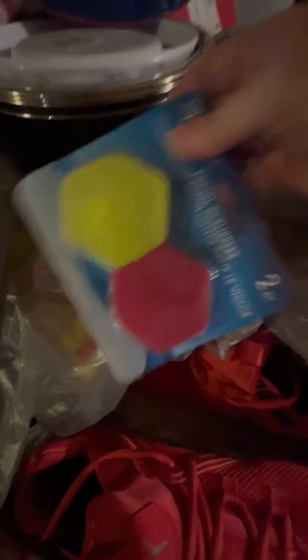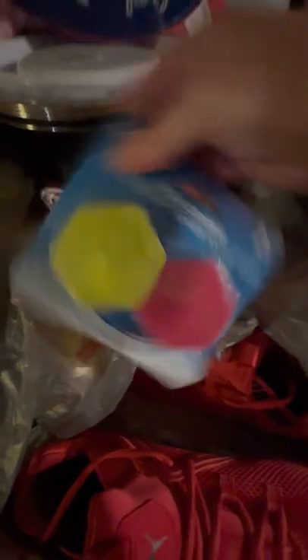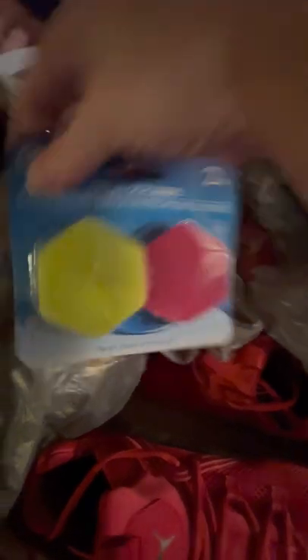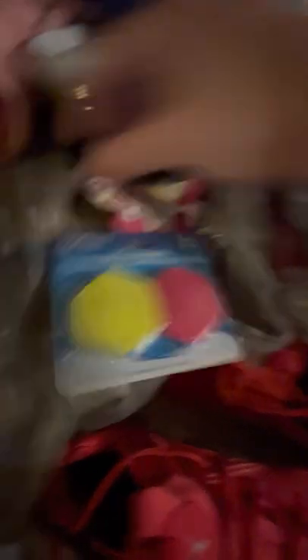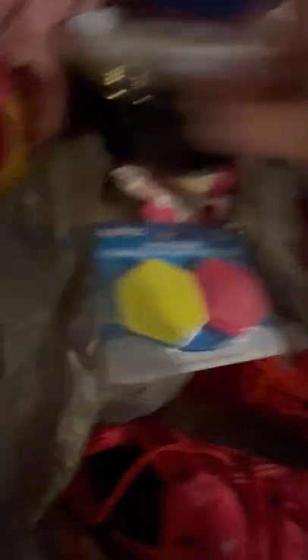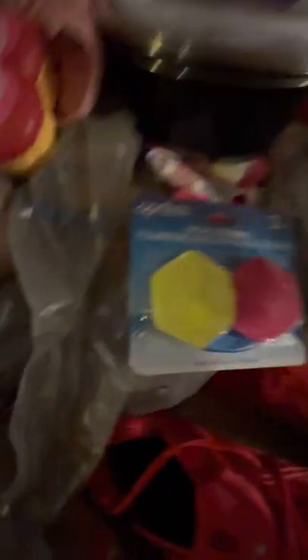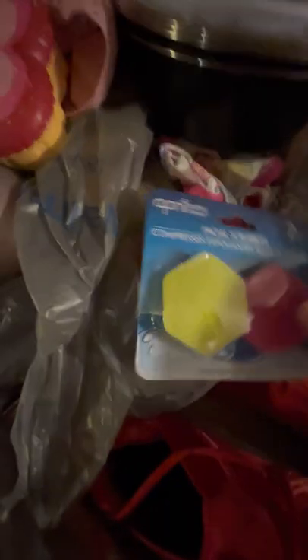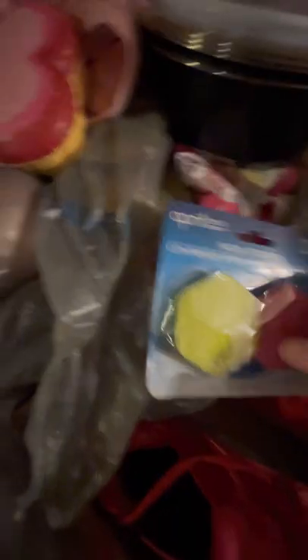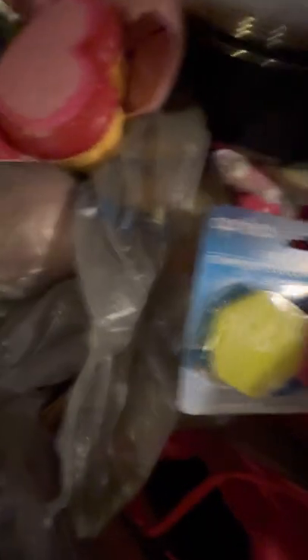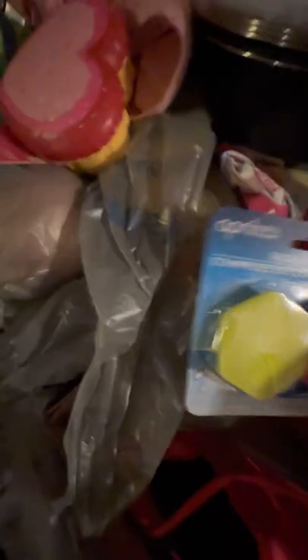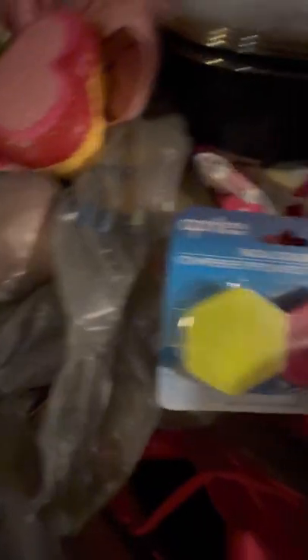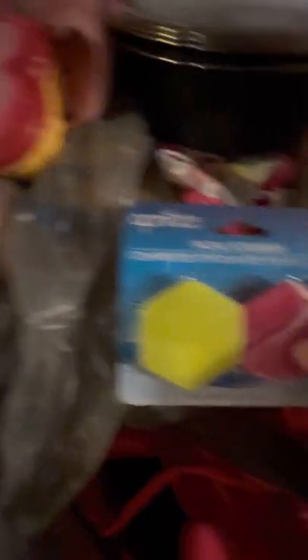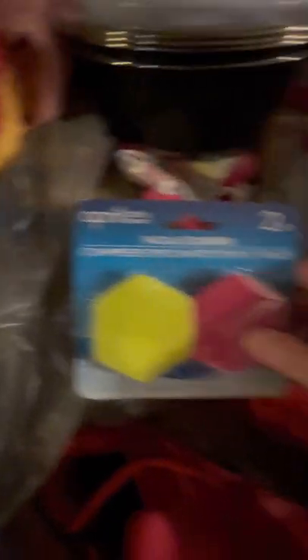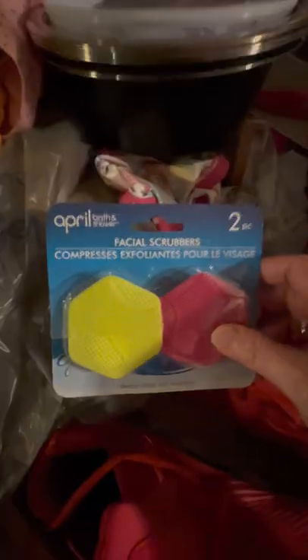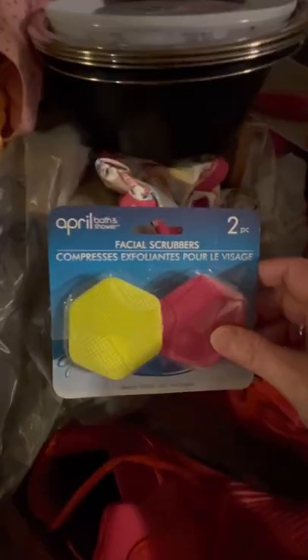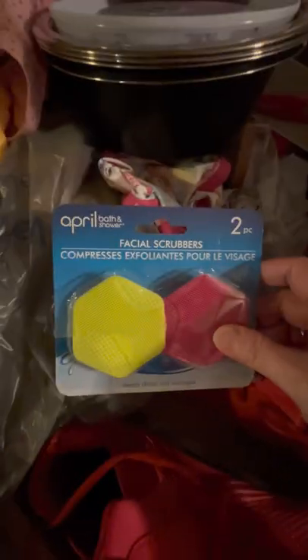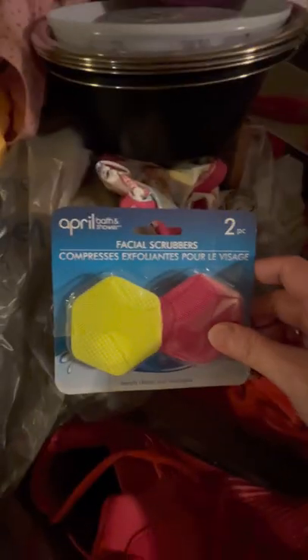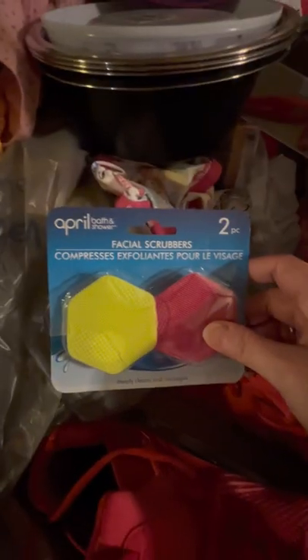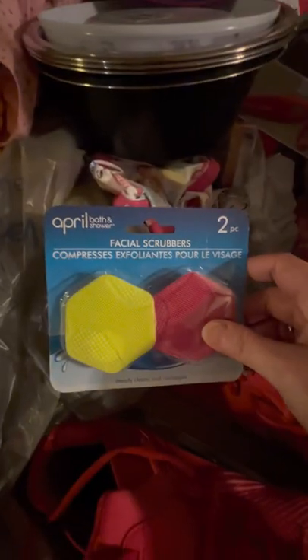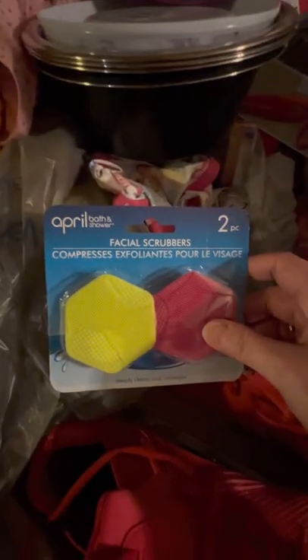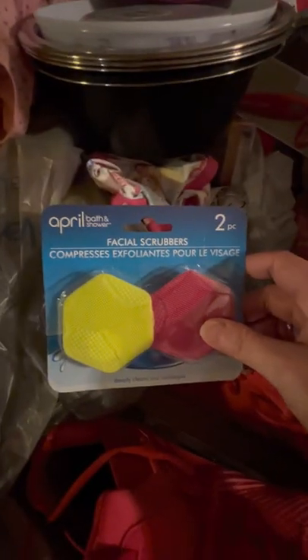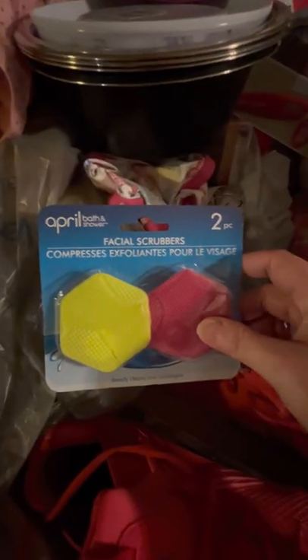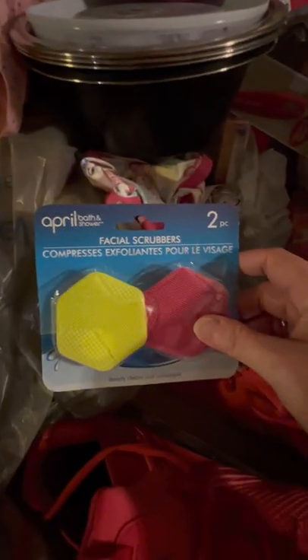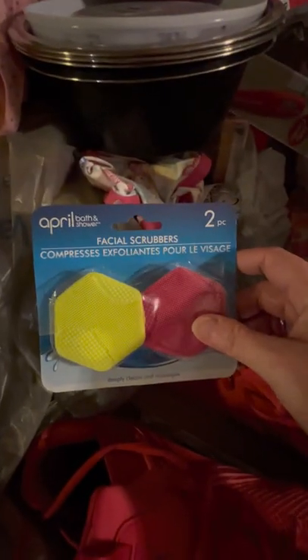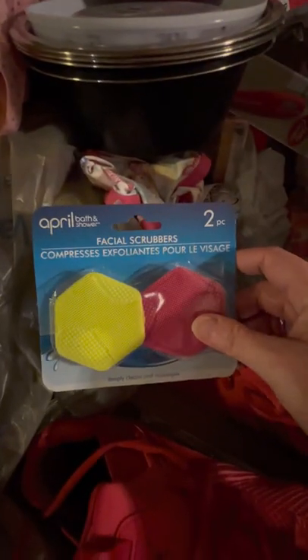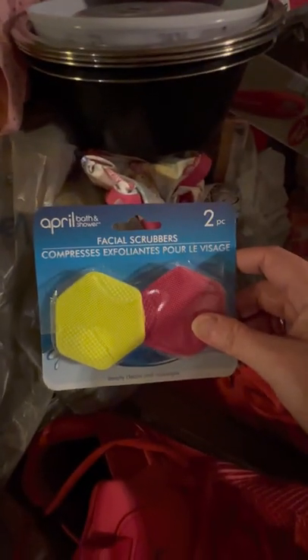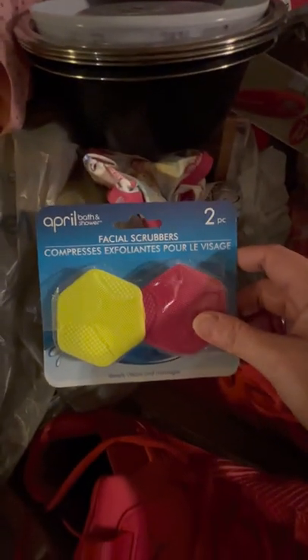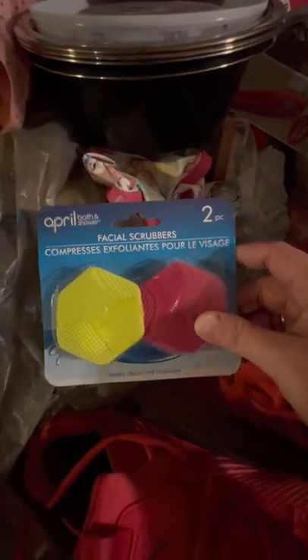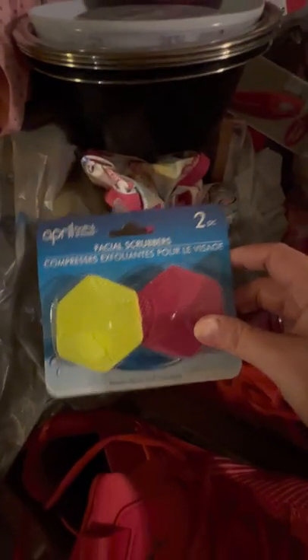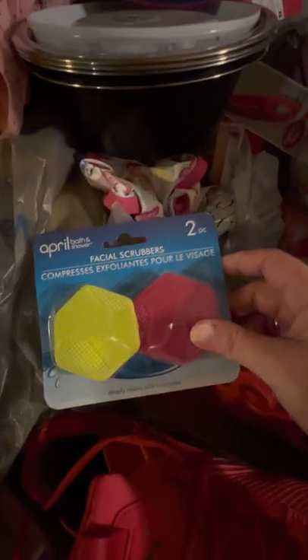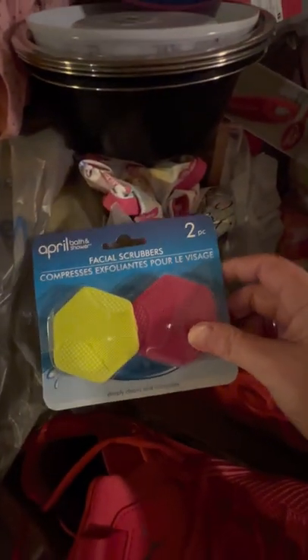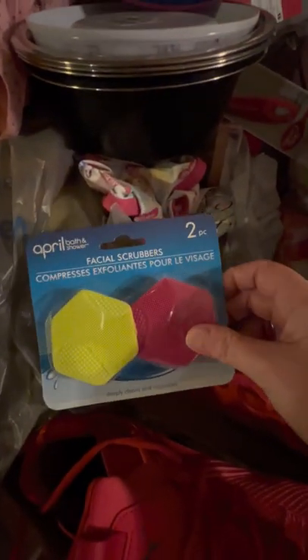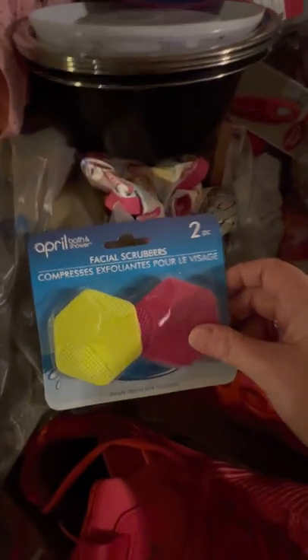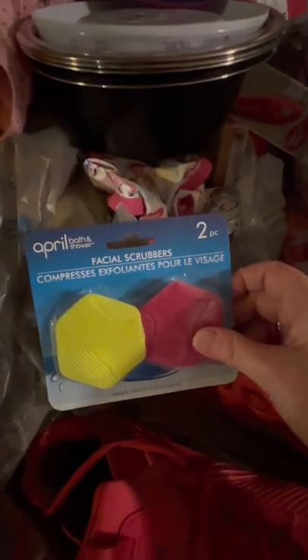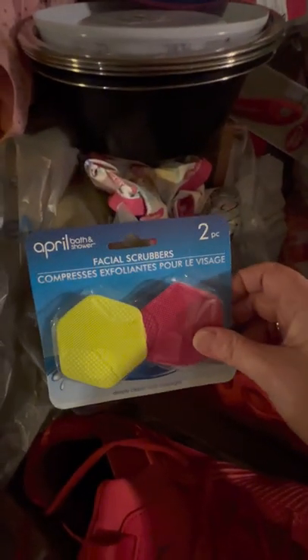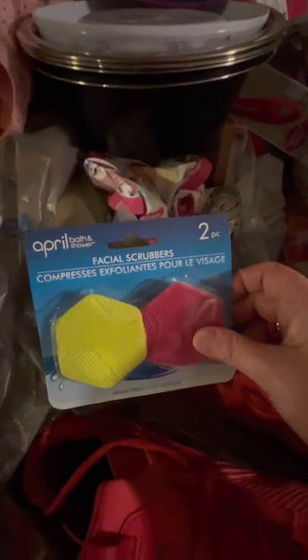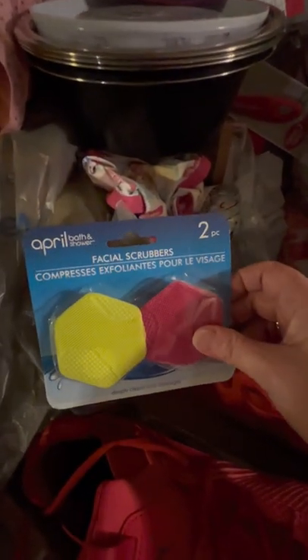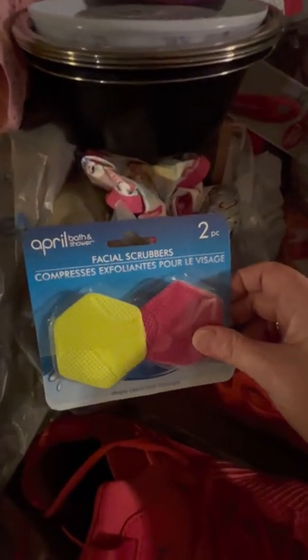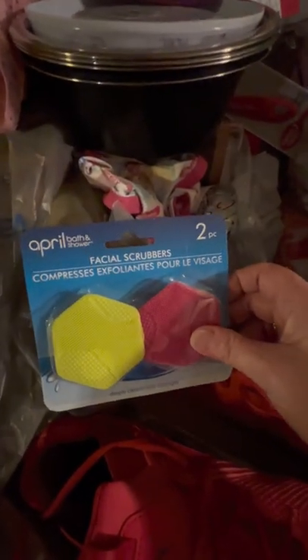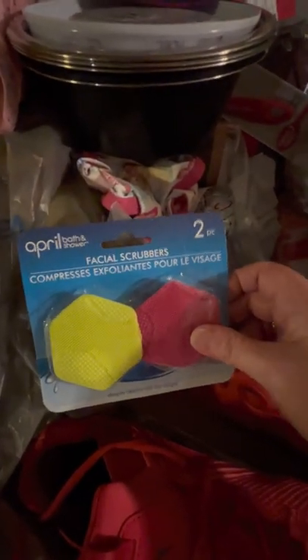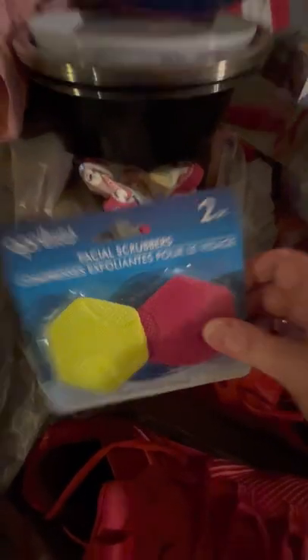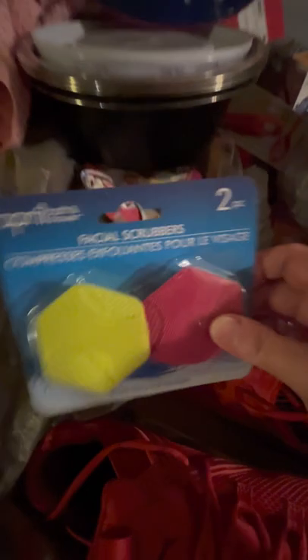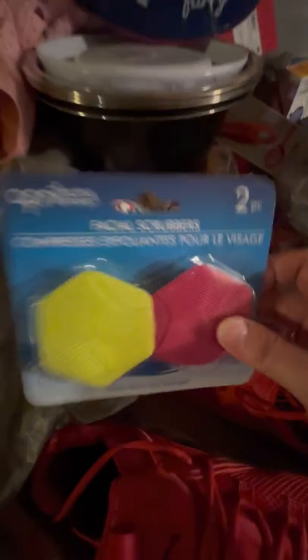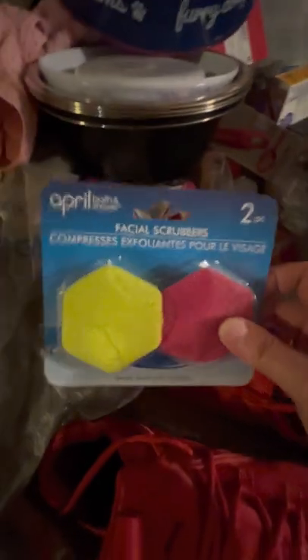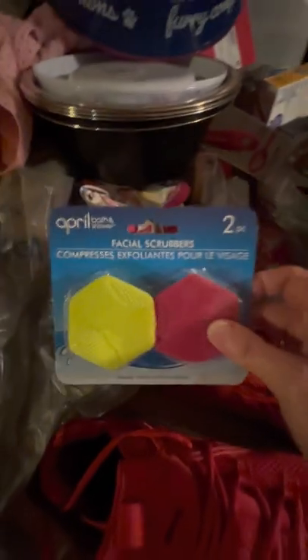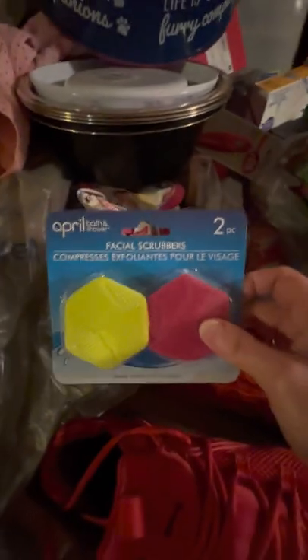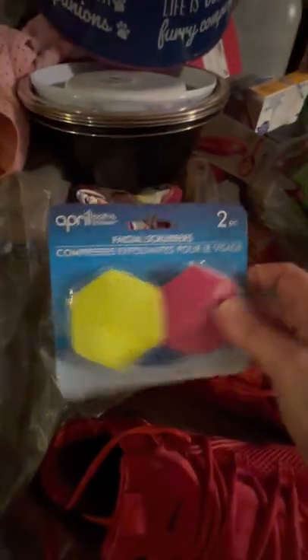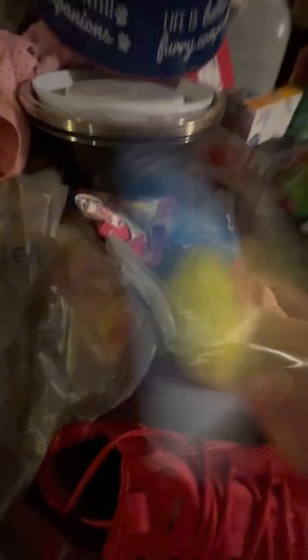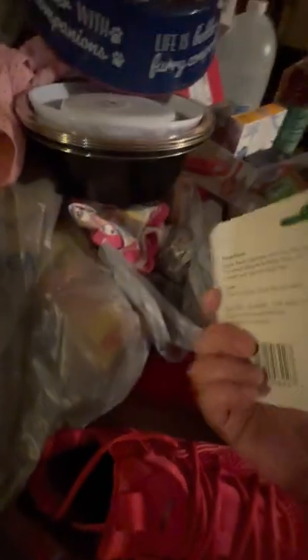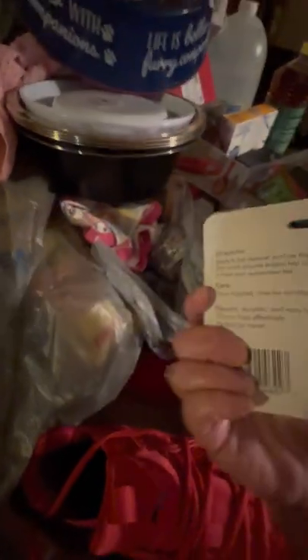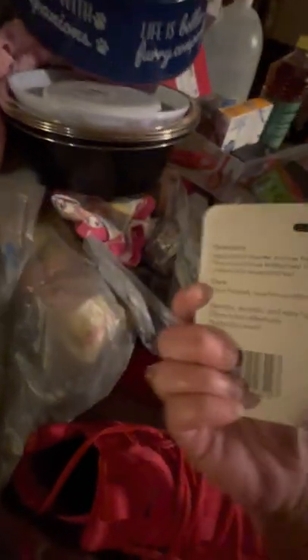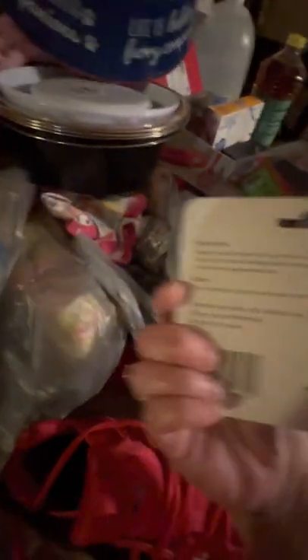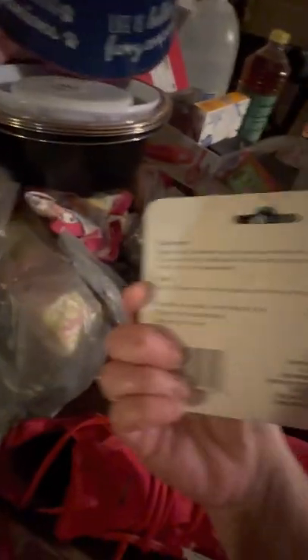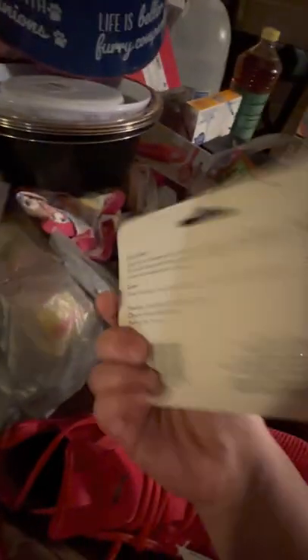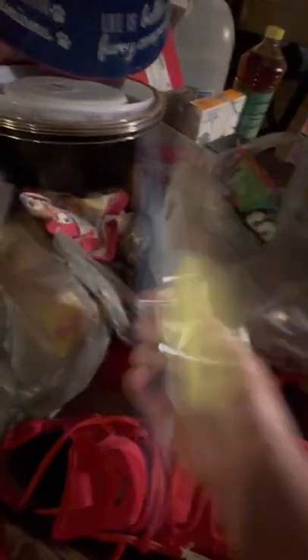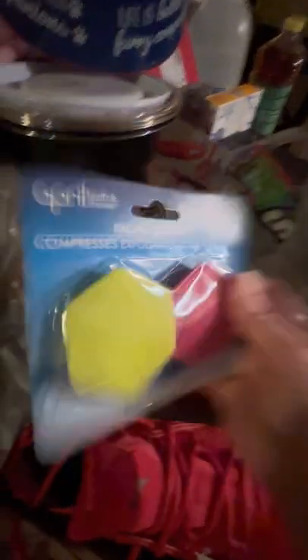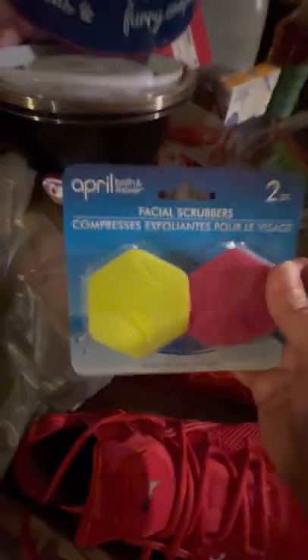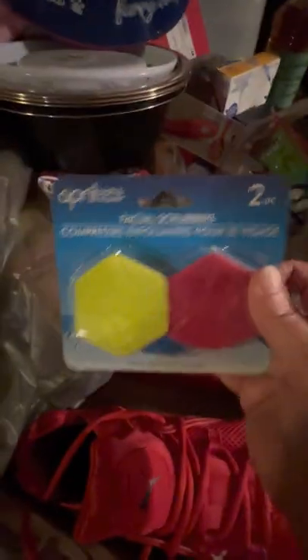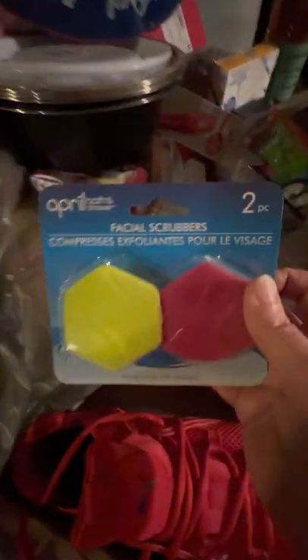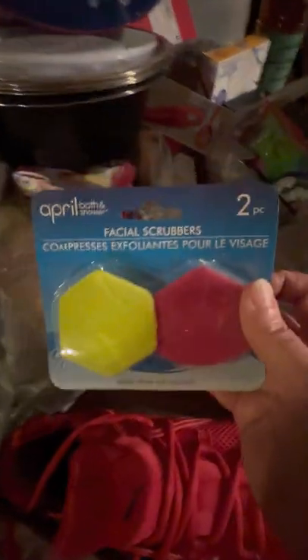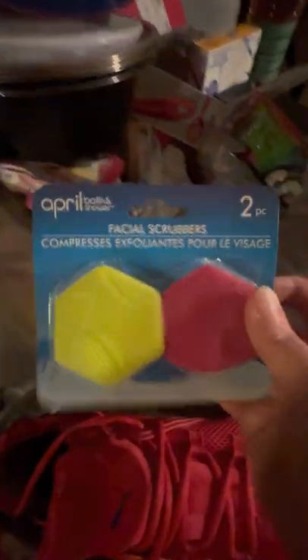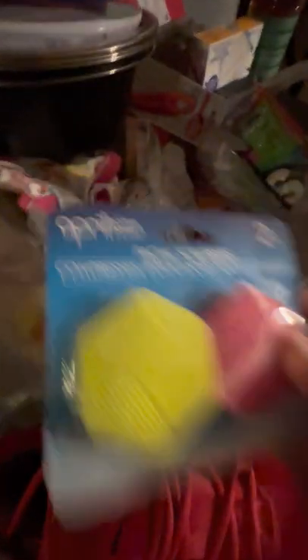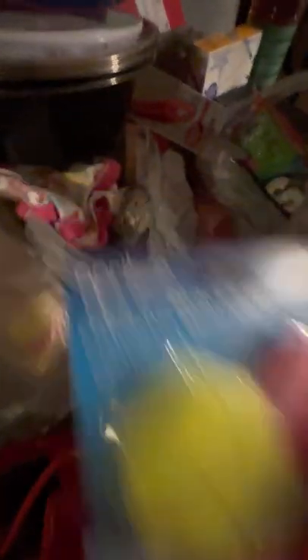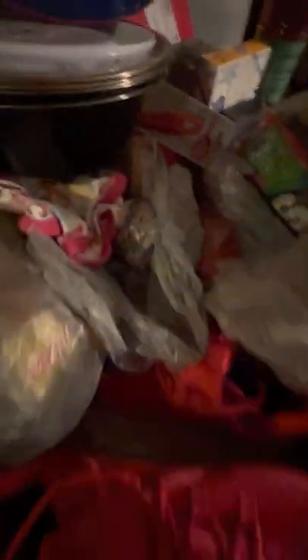Face scrubbers — they're the best for exfoliating. Dollar Tree for a dollar. They got them back in stock again.